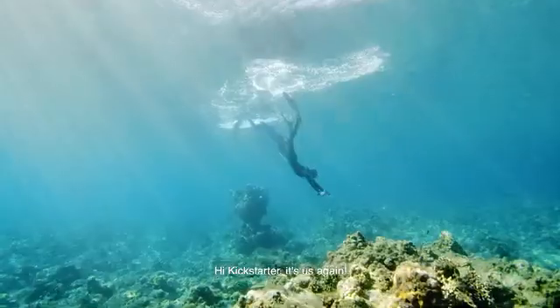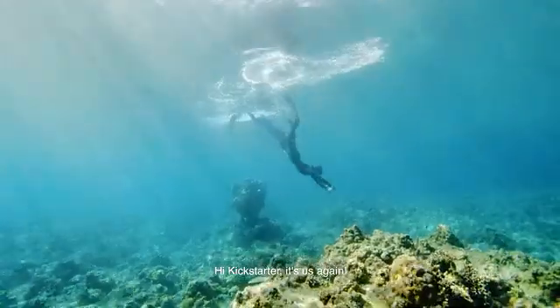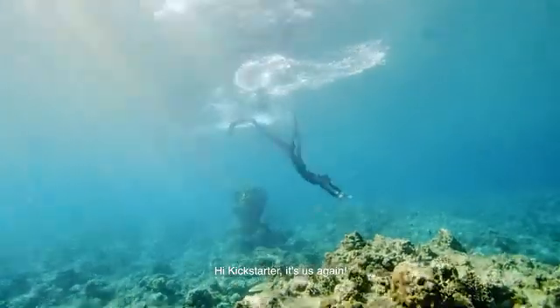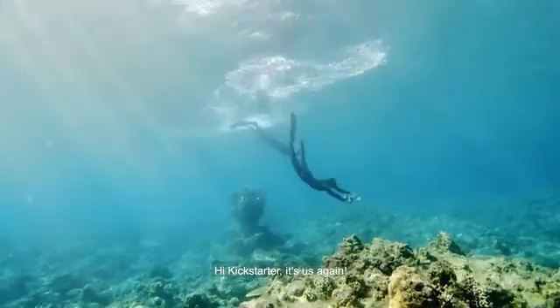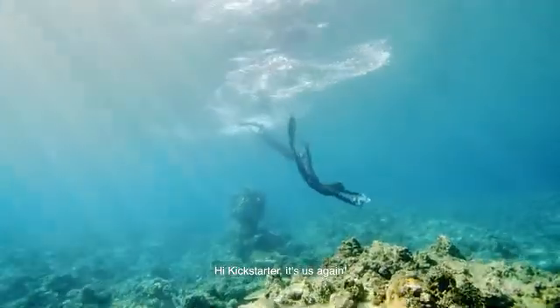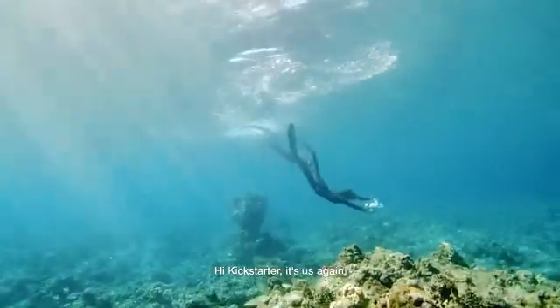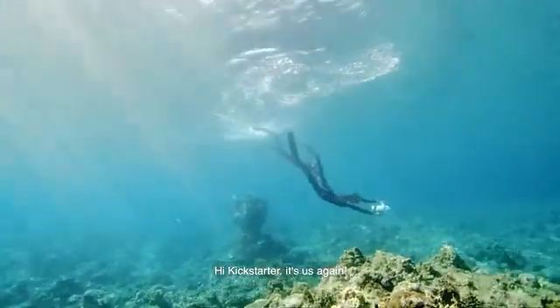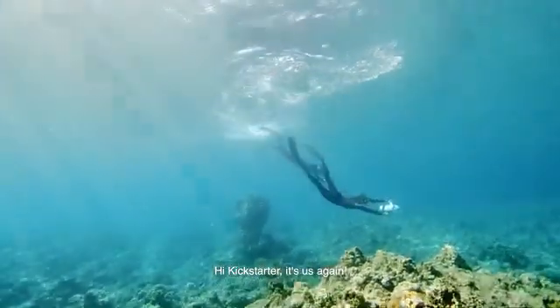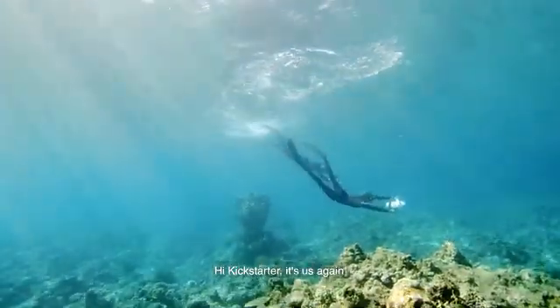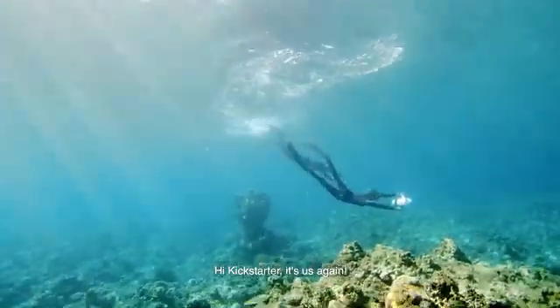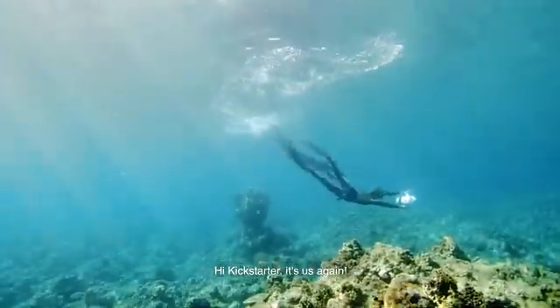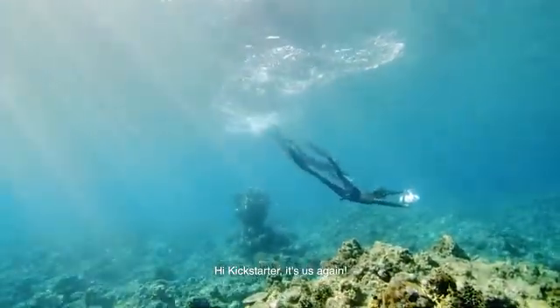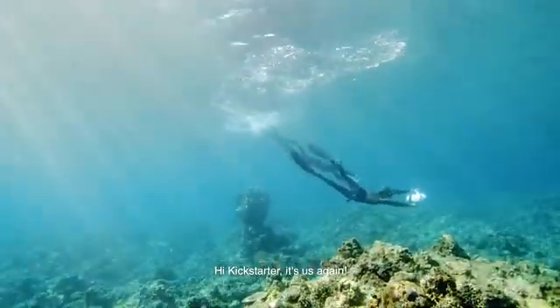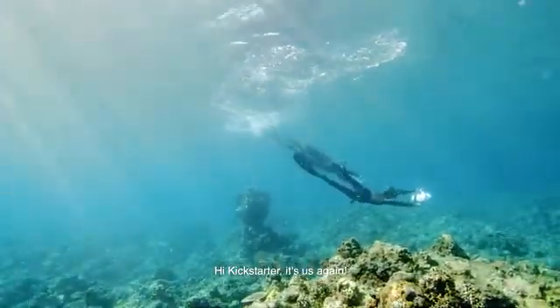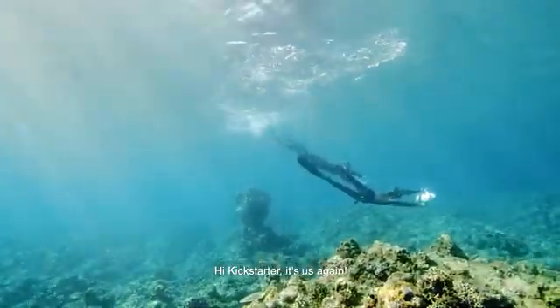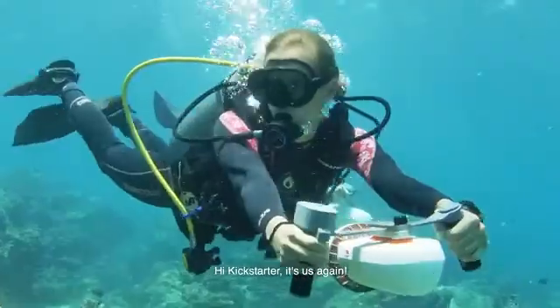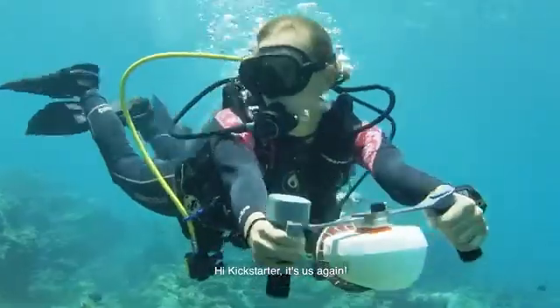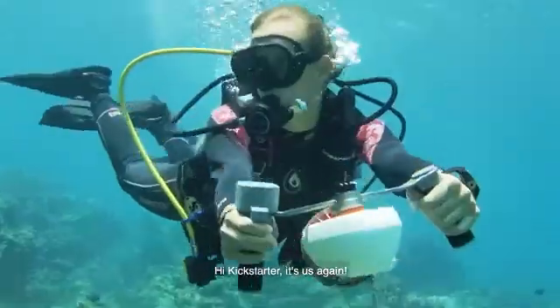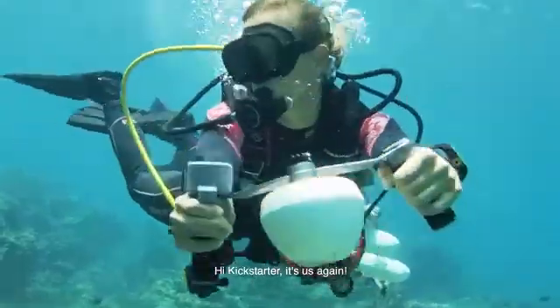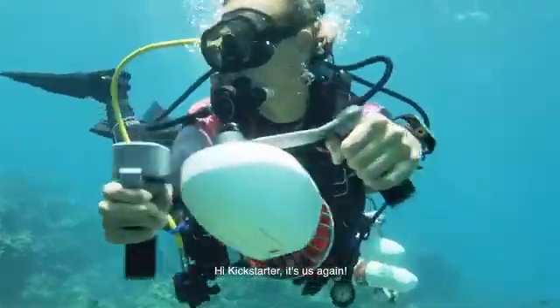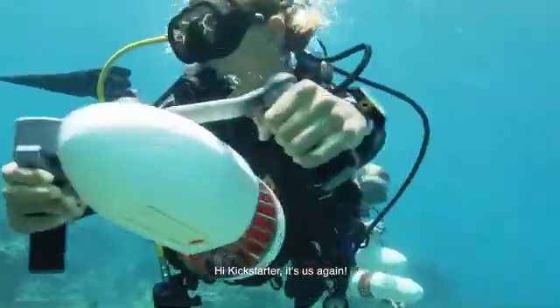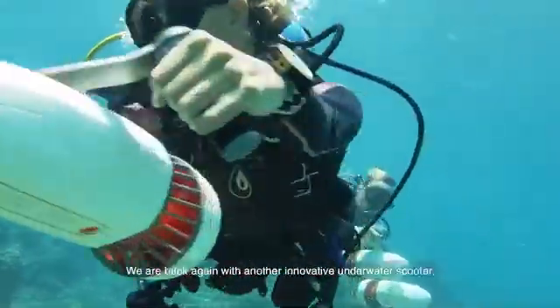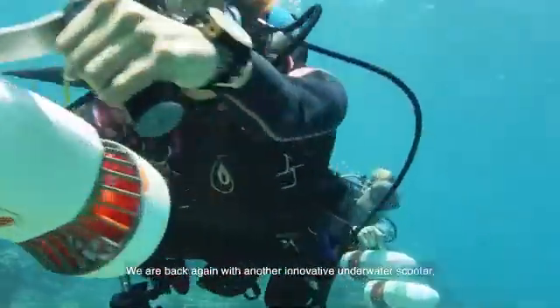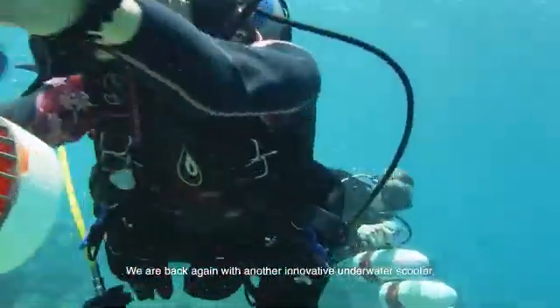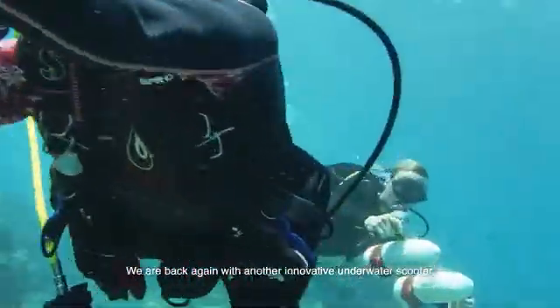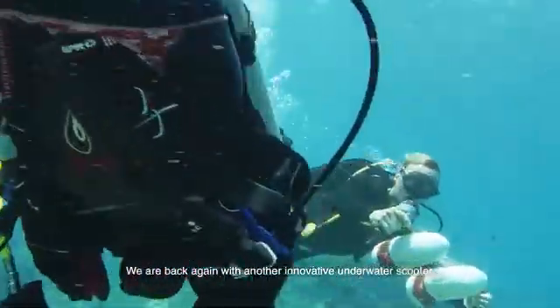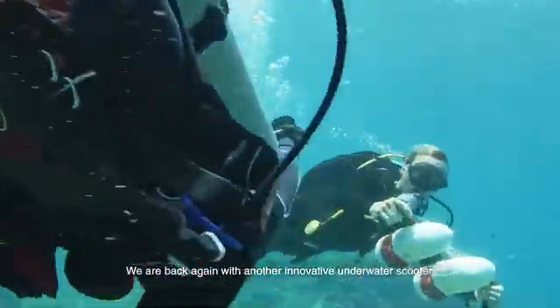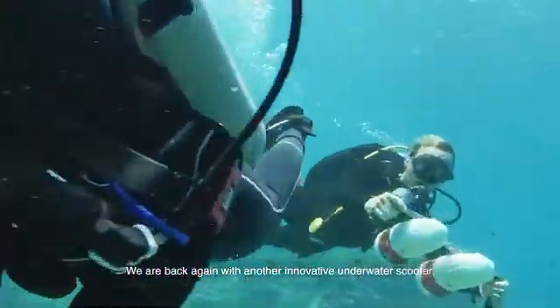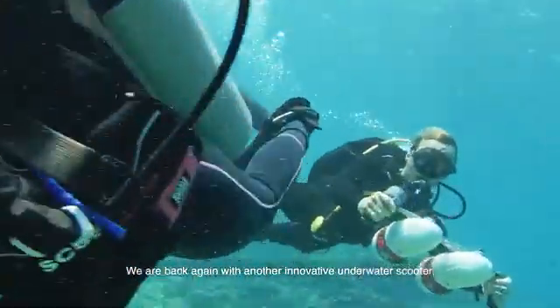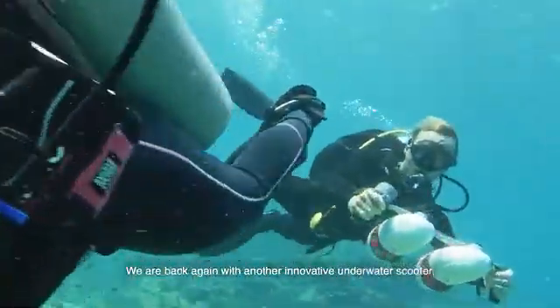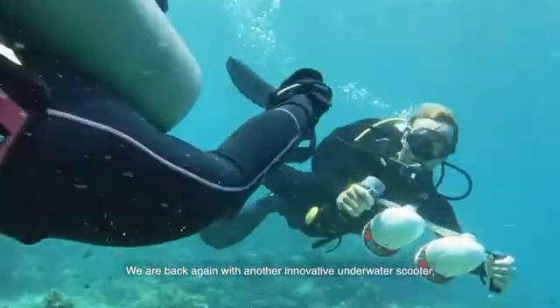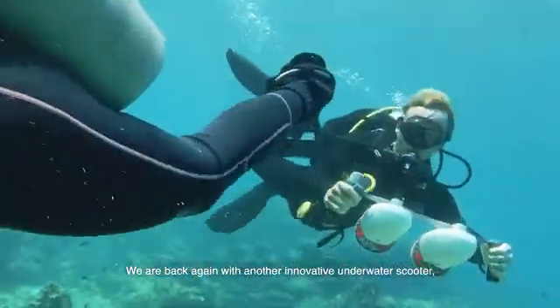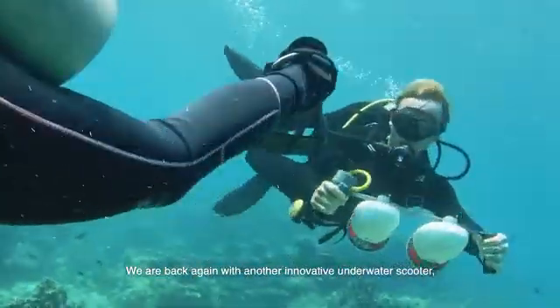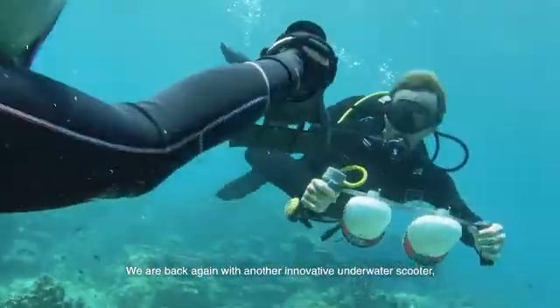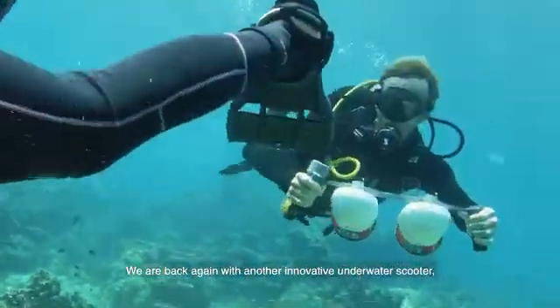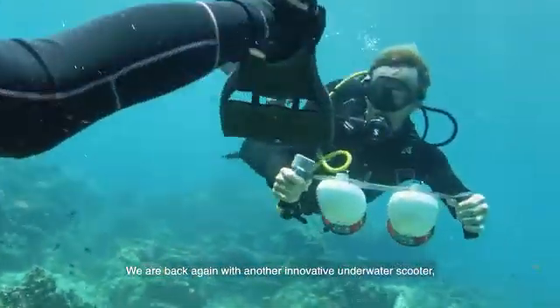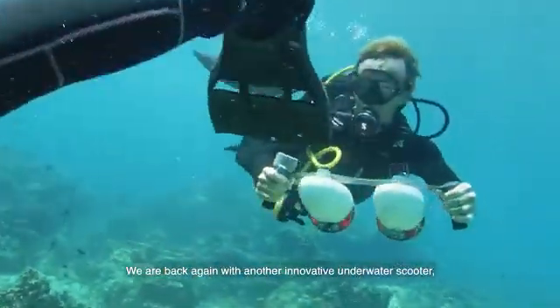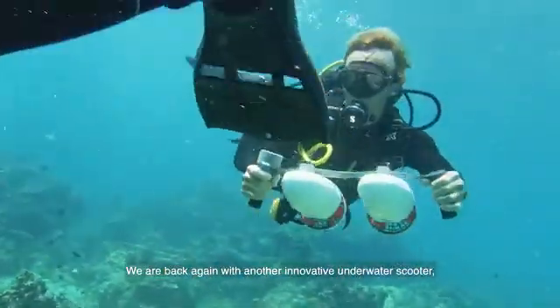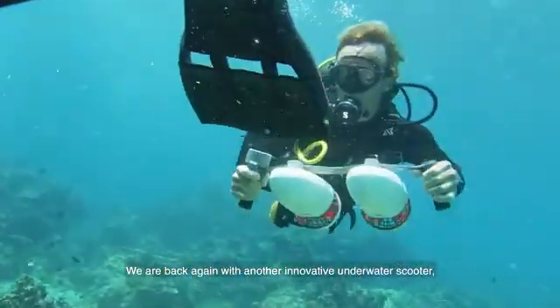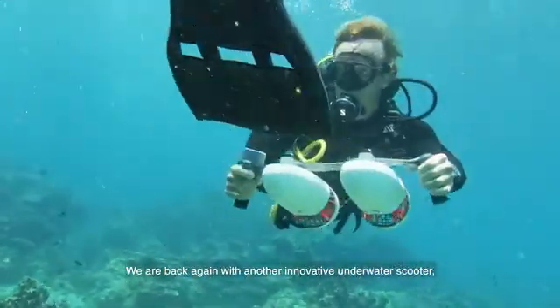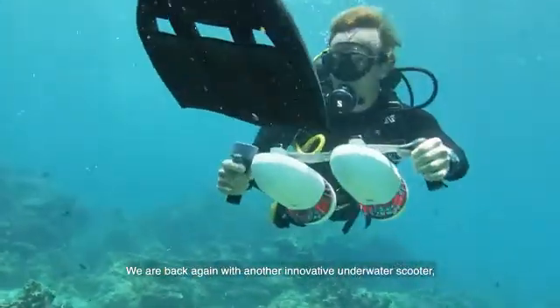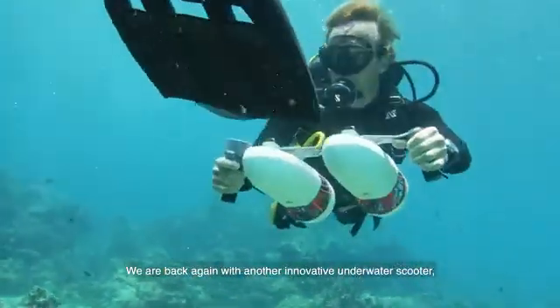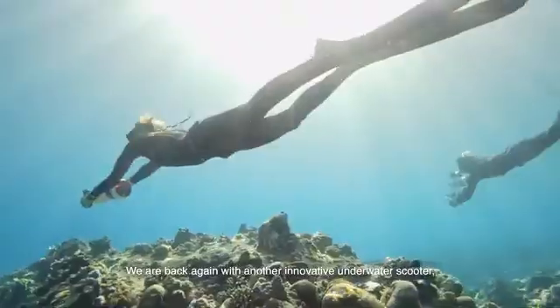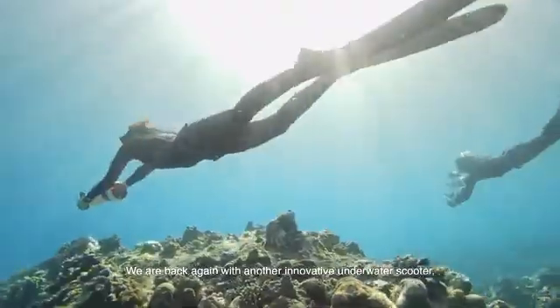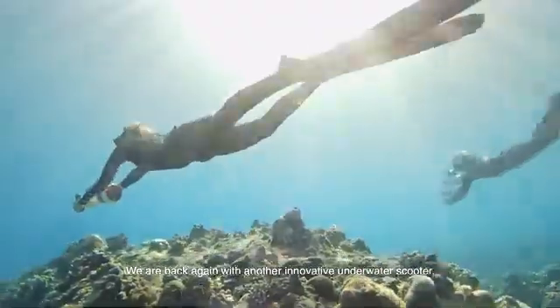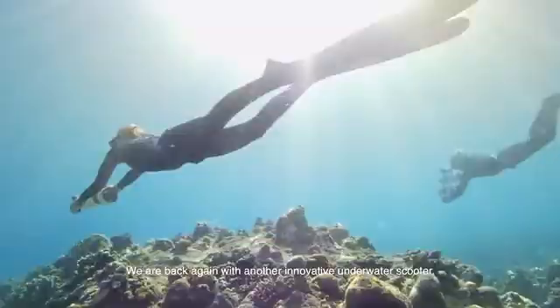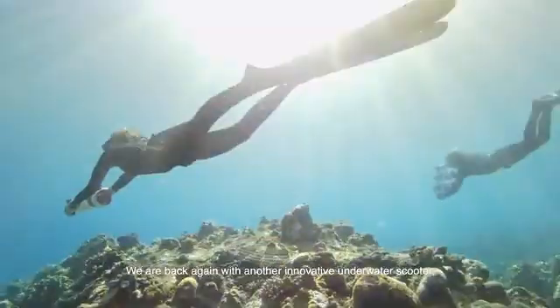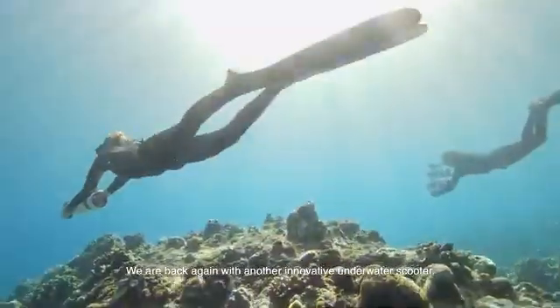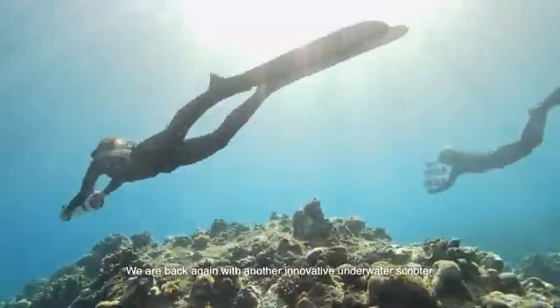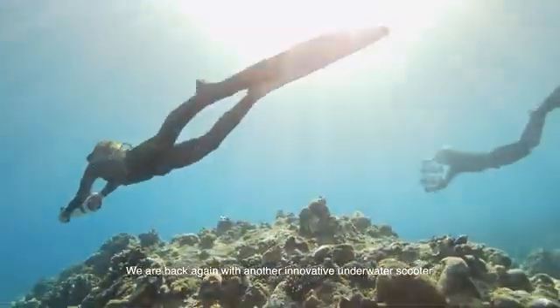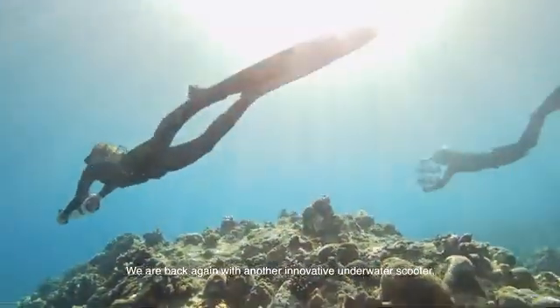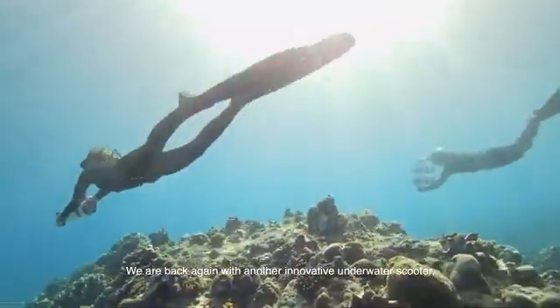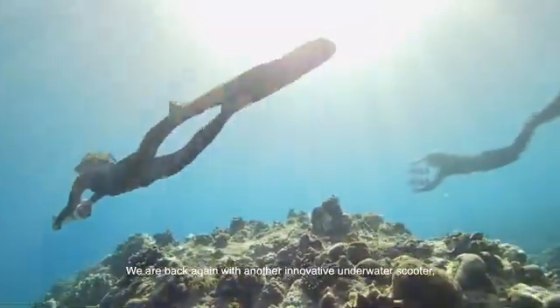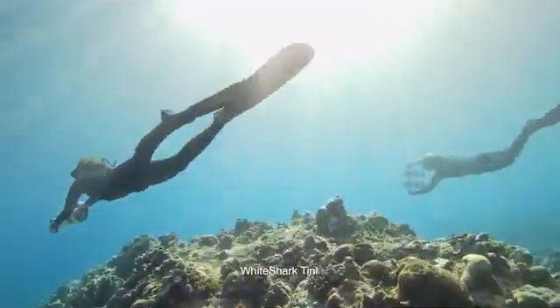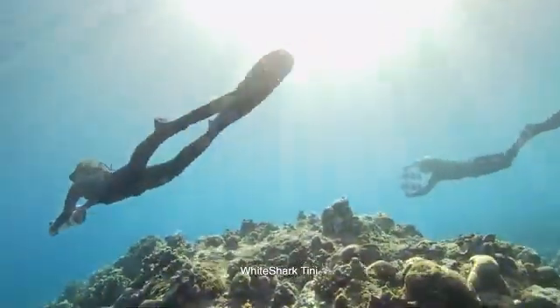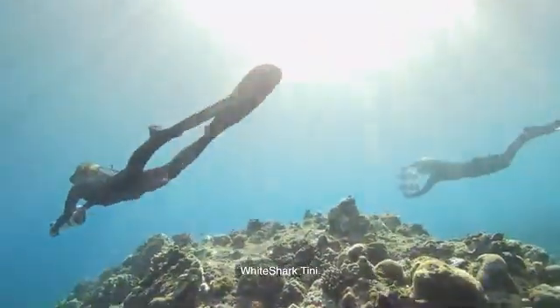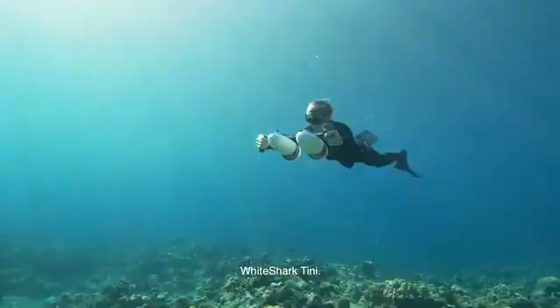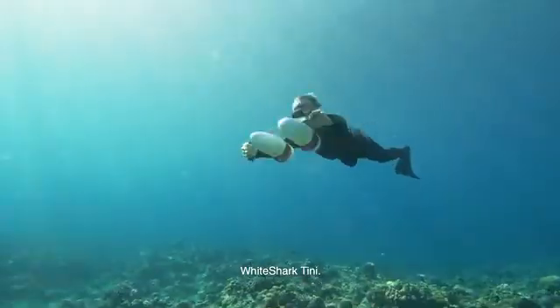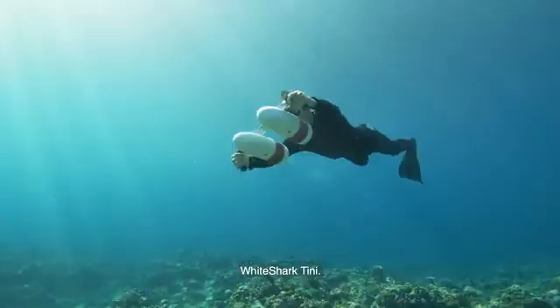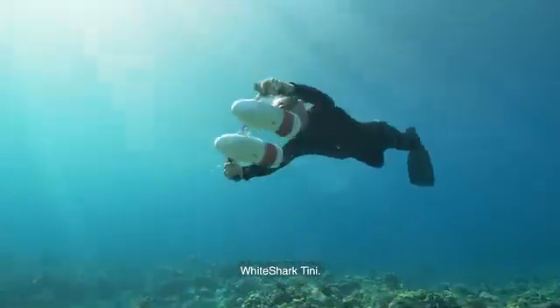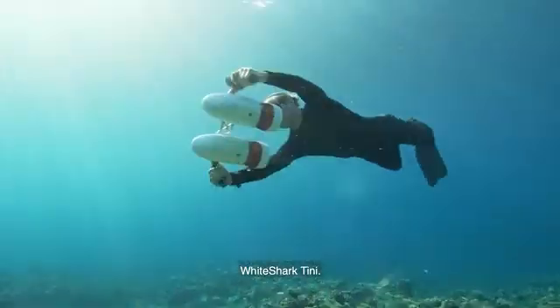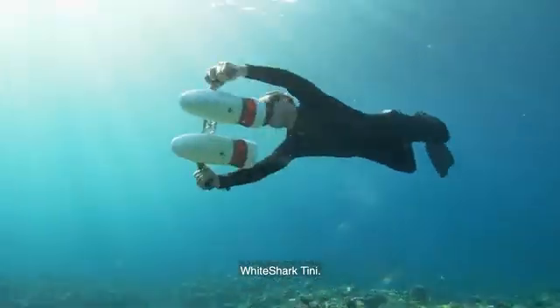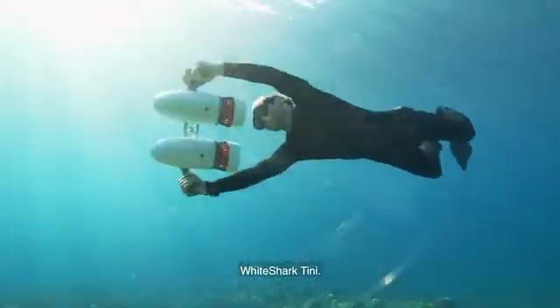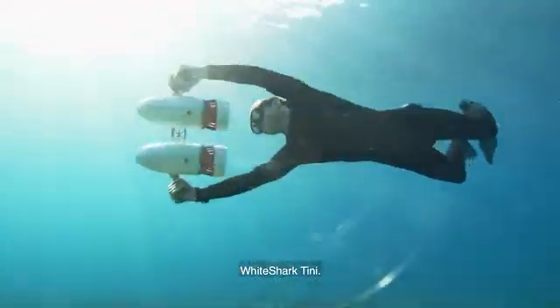Hi Kickstarter, it's us again. We are back again with another innovative underwater scooter, White Shark Tiny.